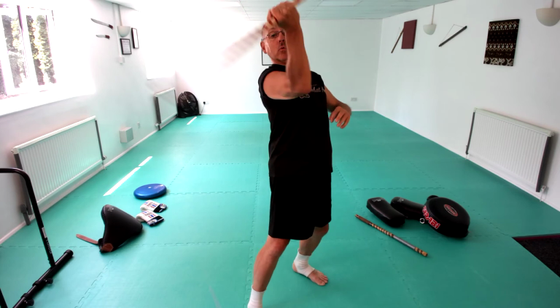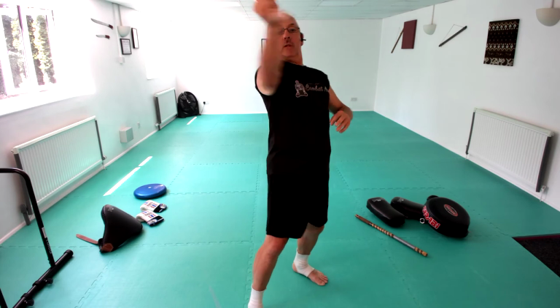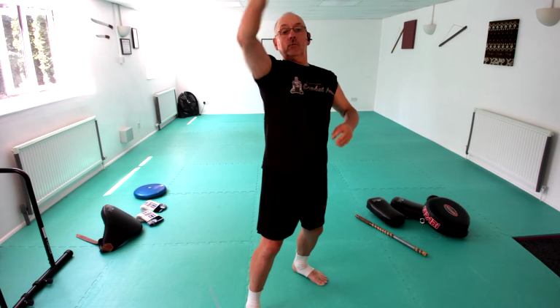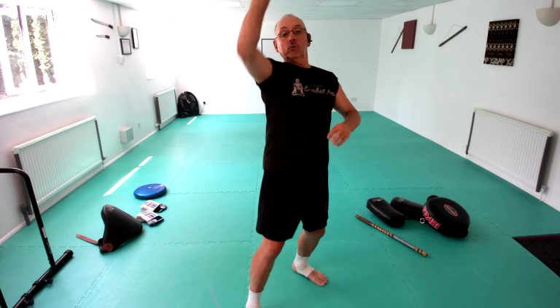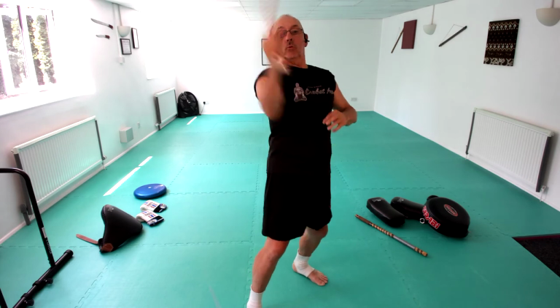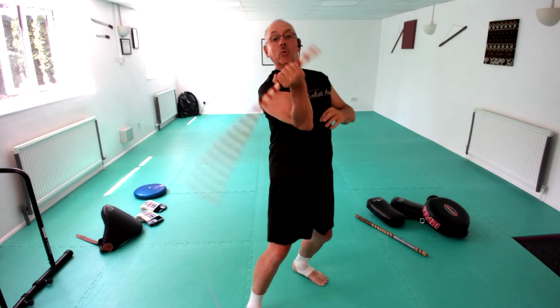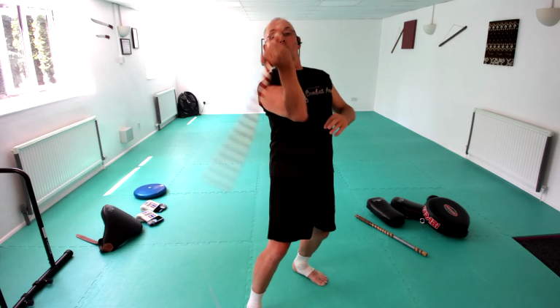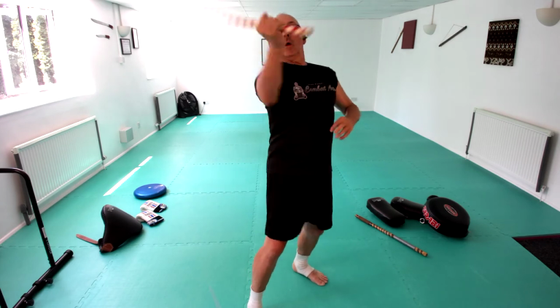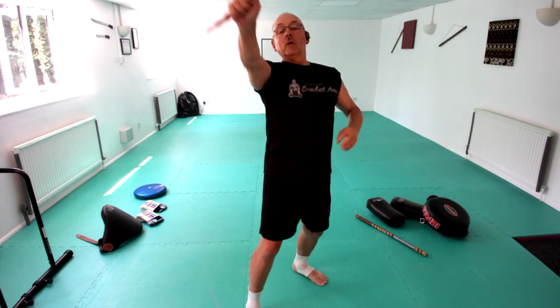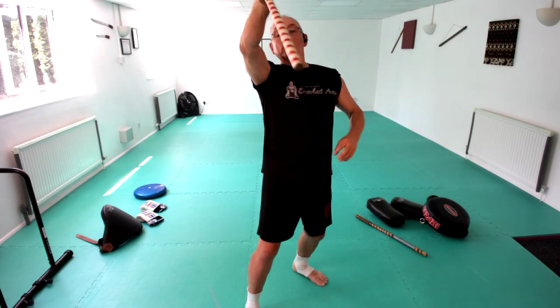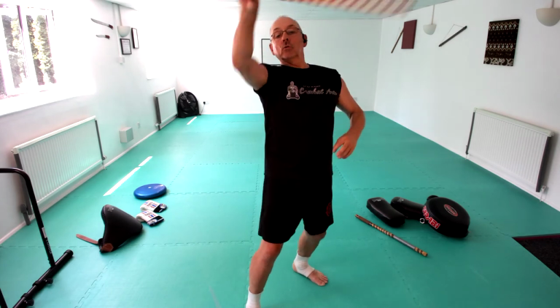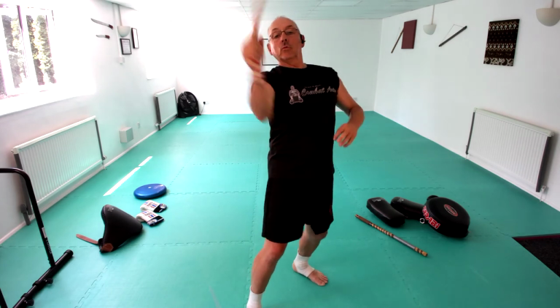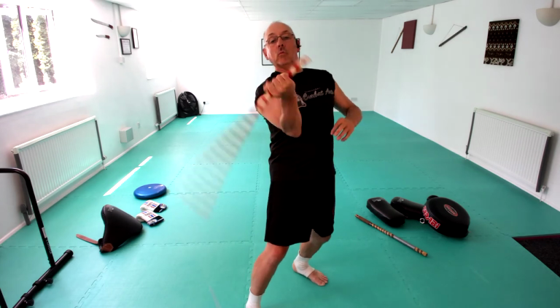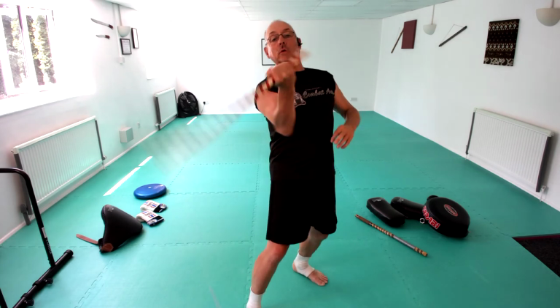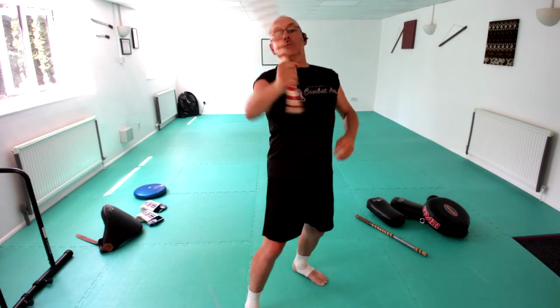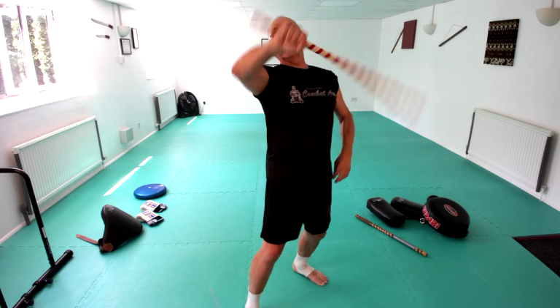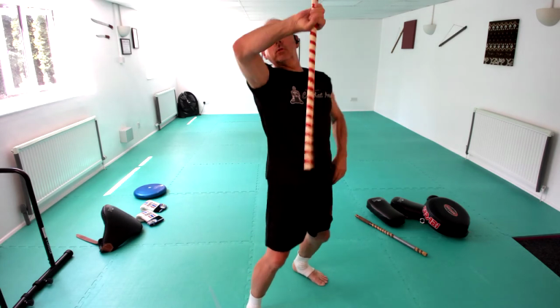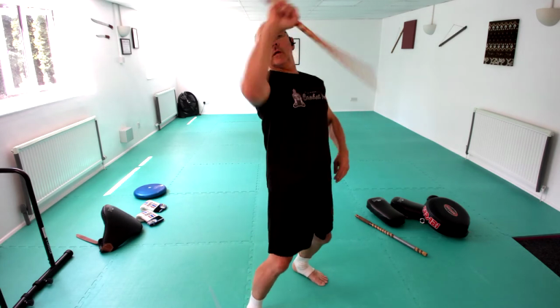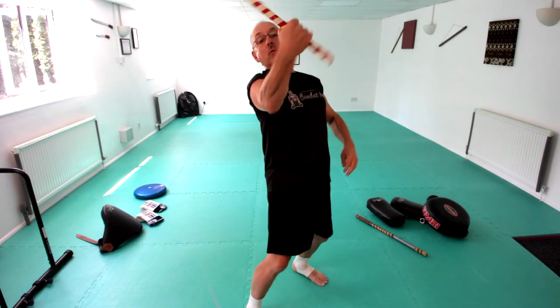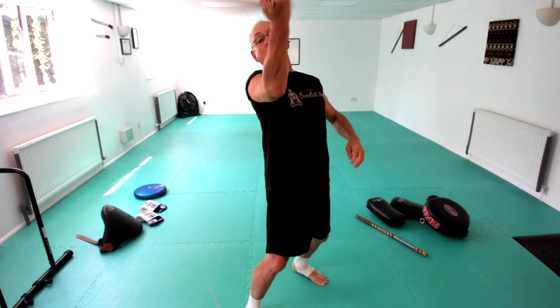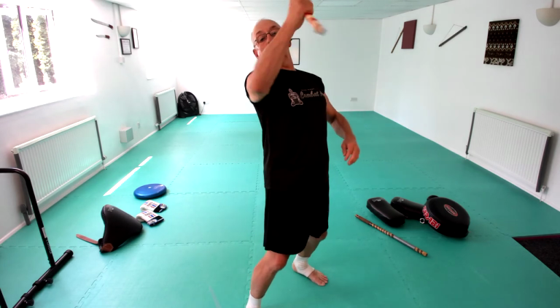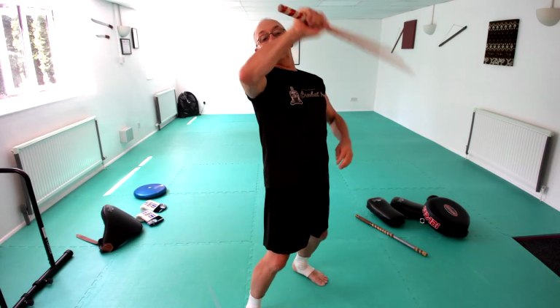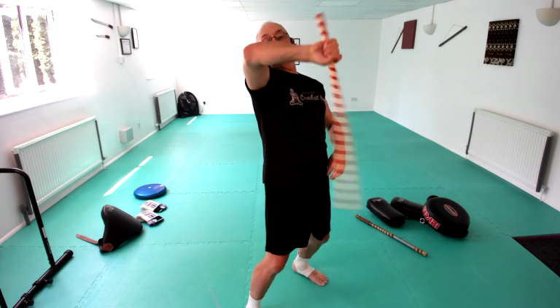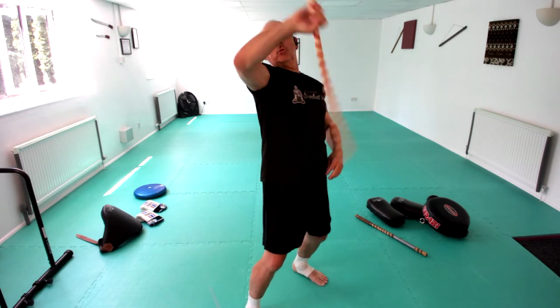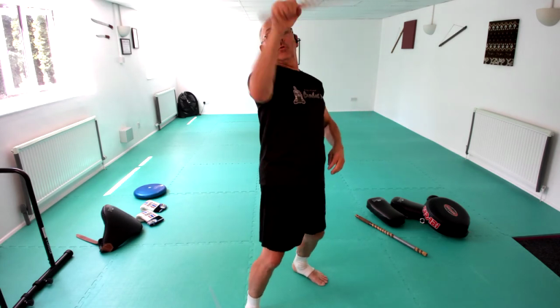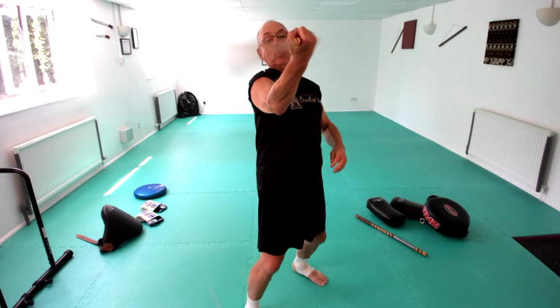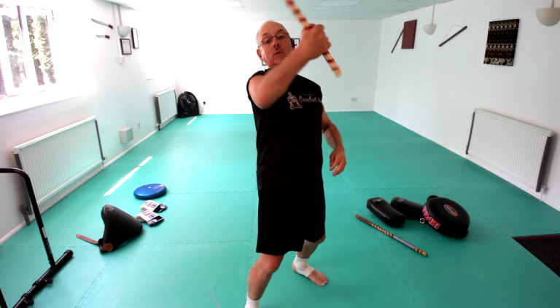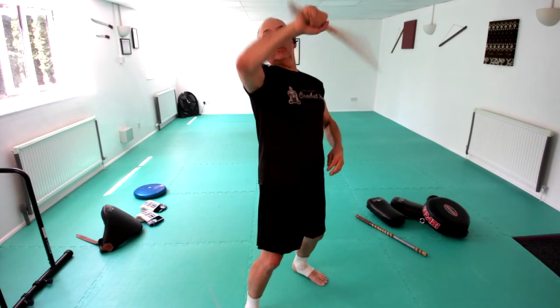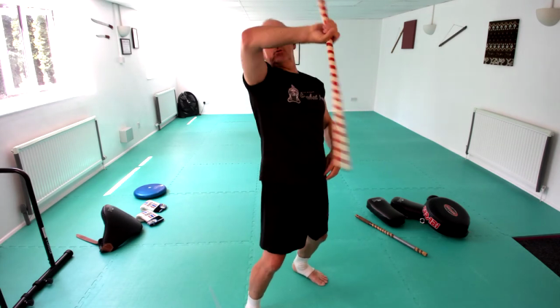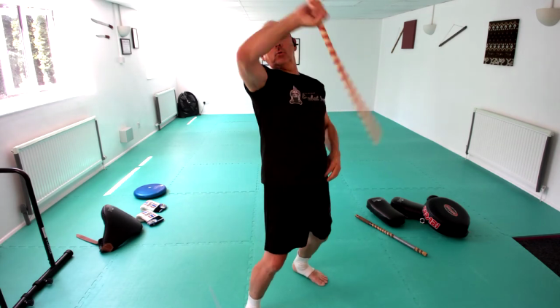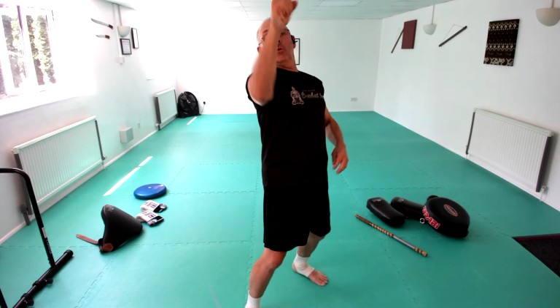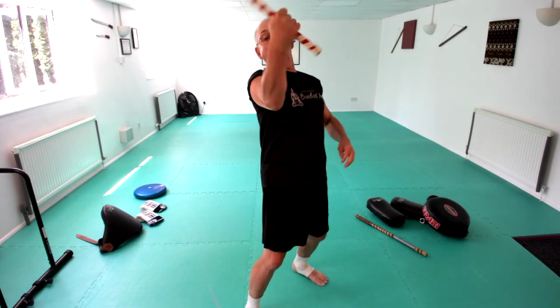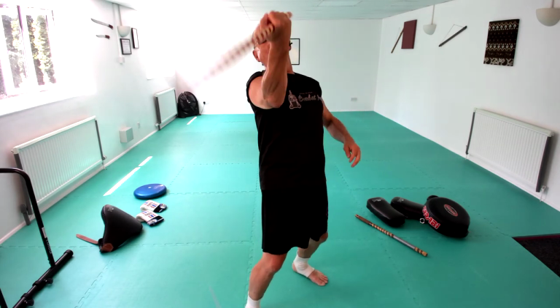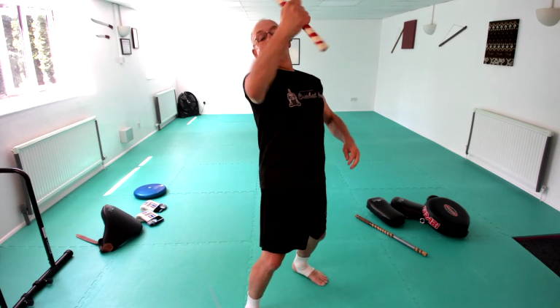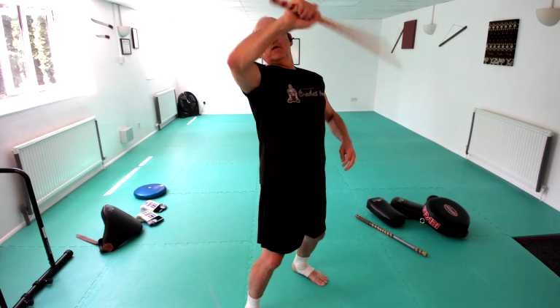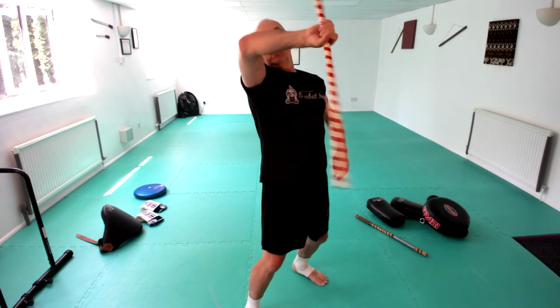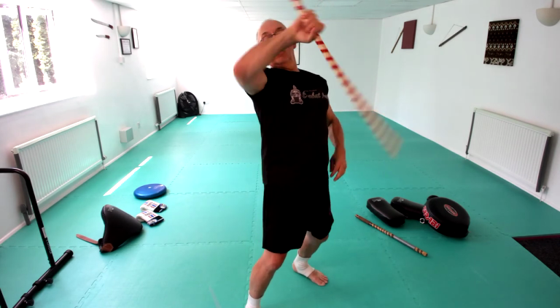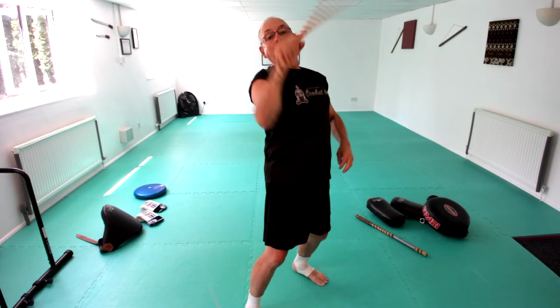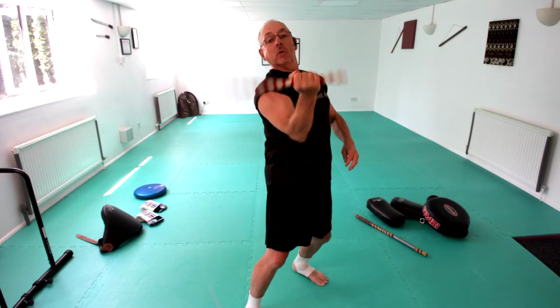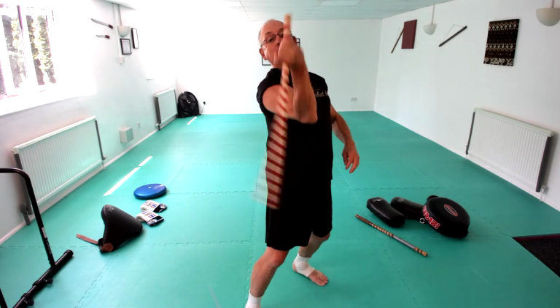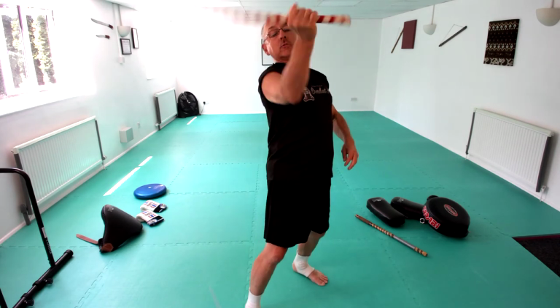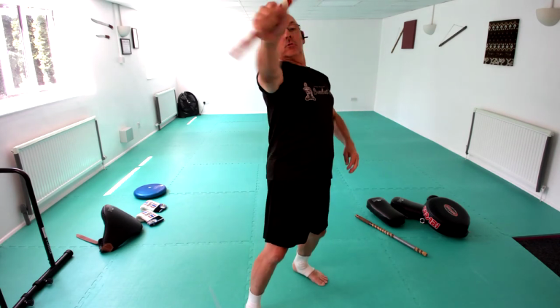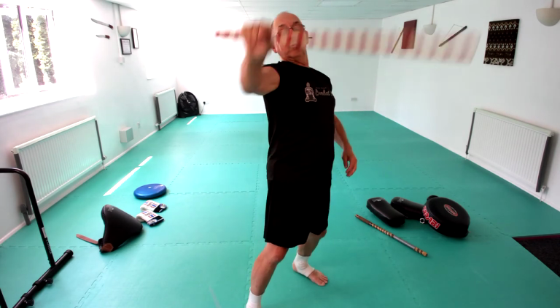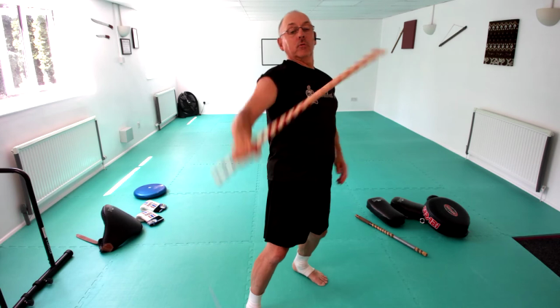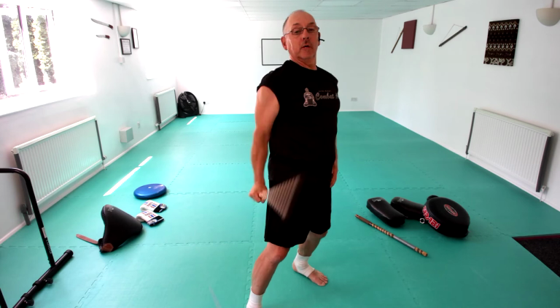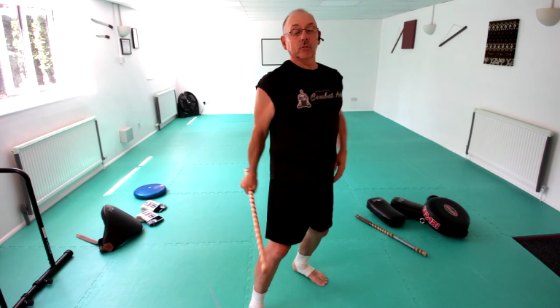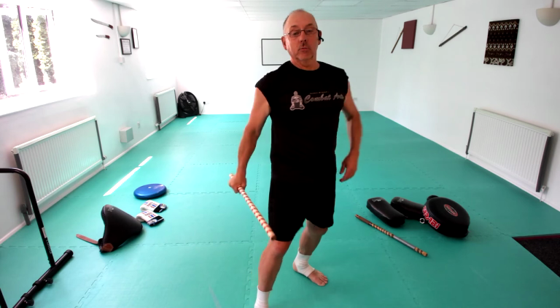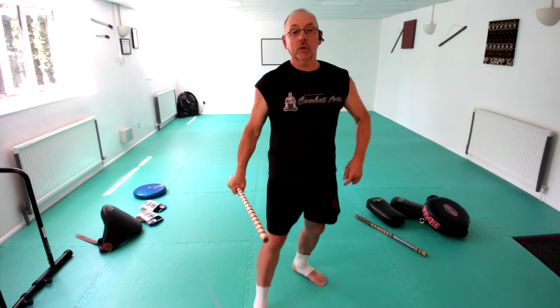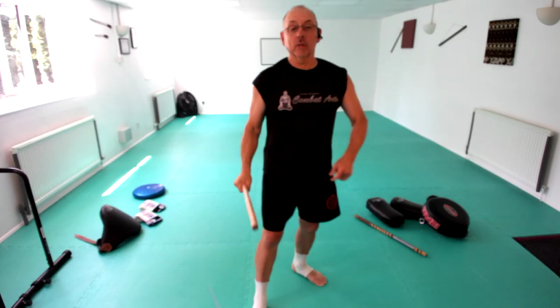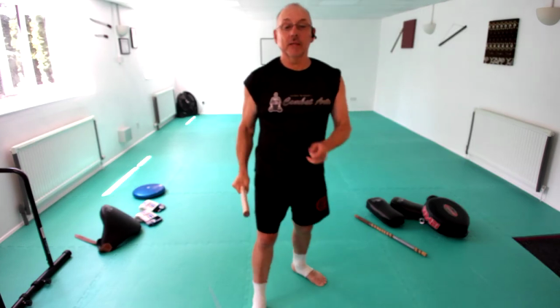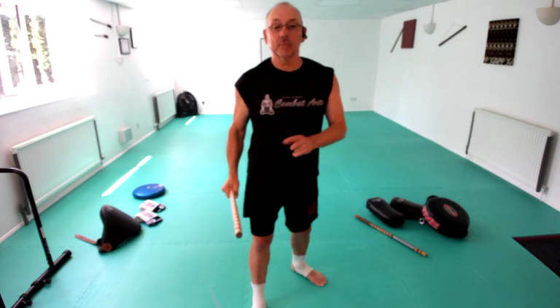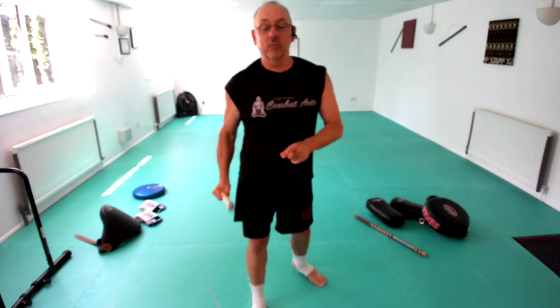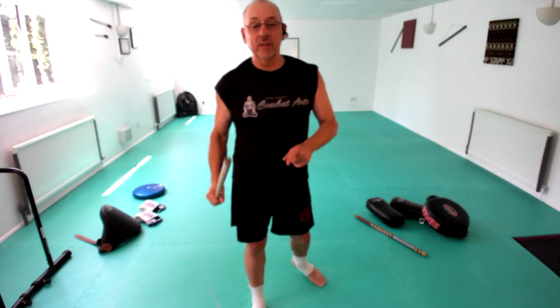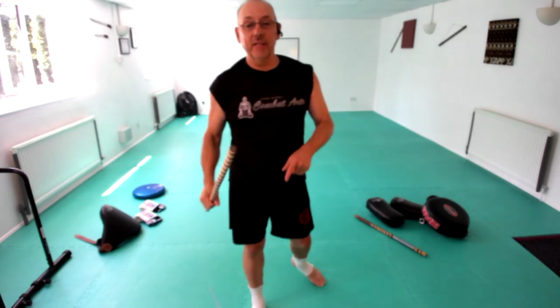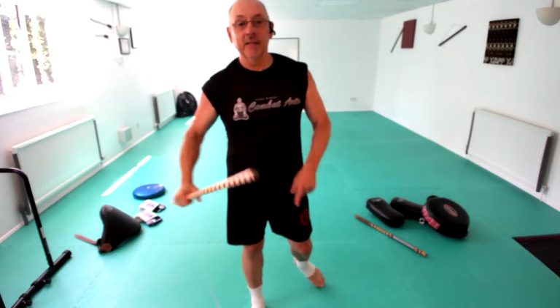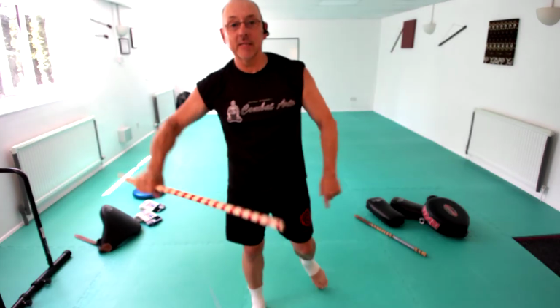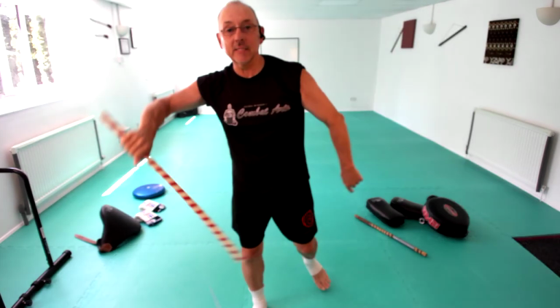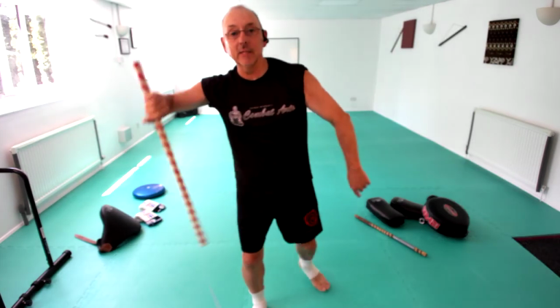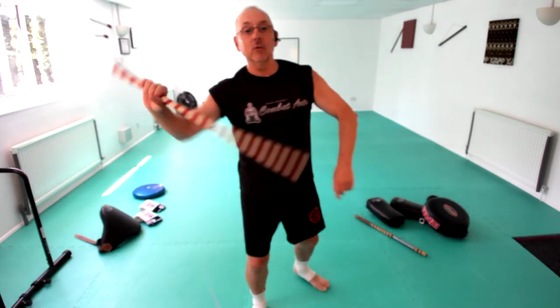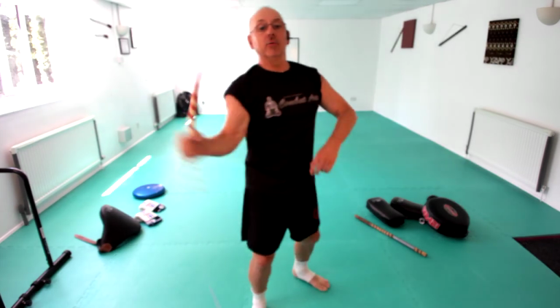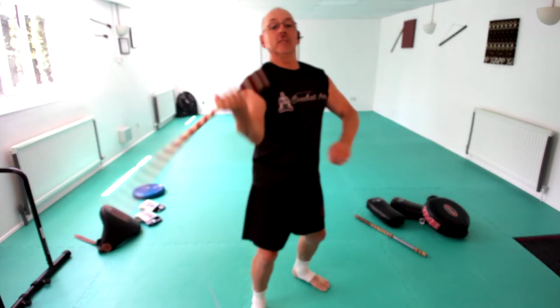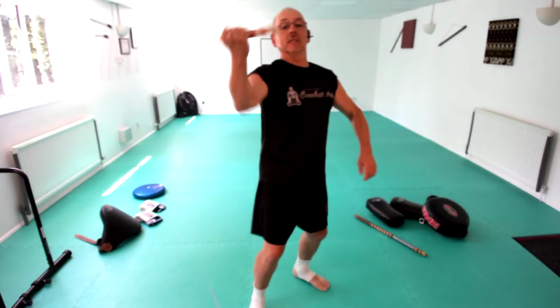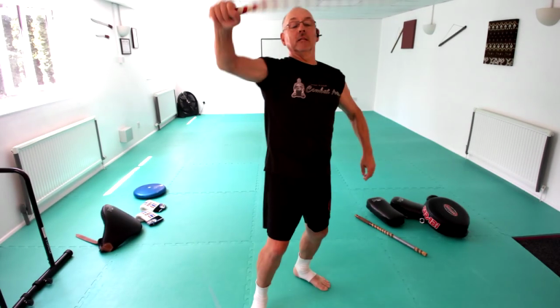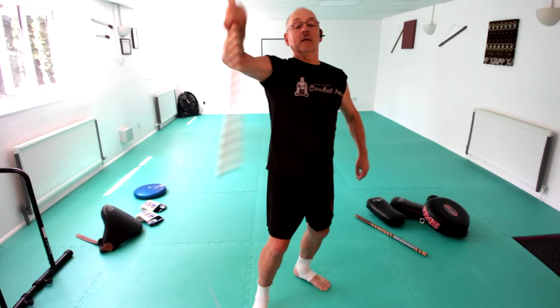One, two, two. One, two. One, two. One, two. One, two. Right. So we've got some really nice little bits in there.